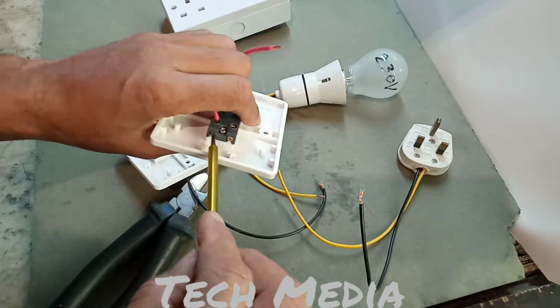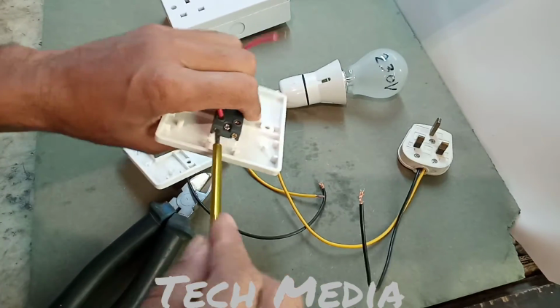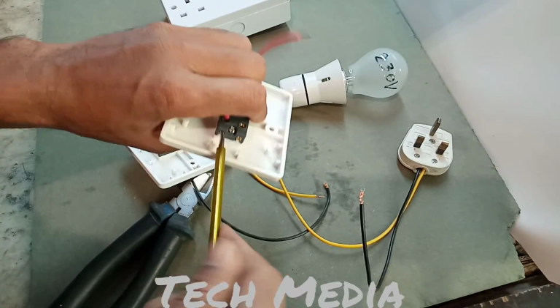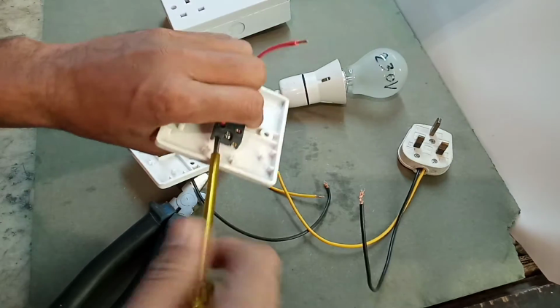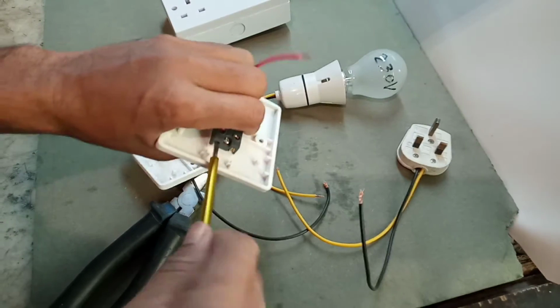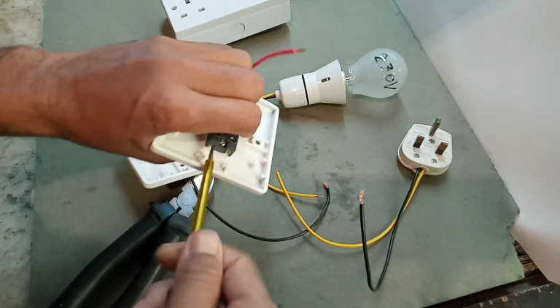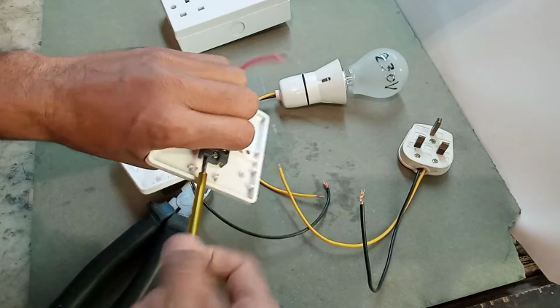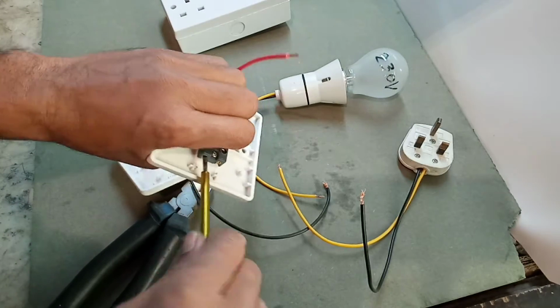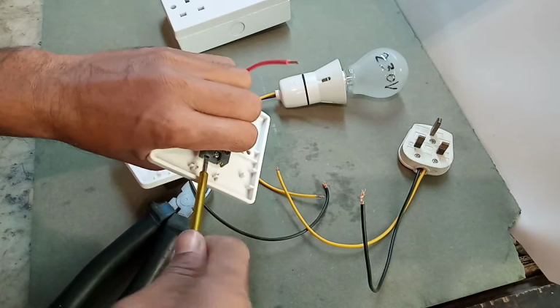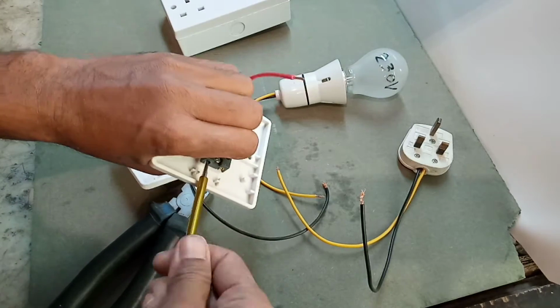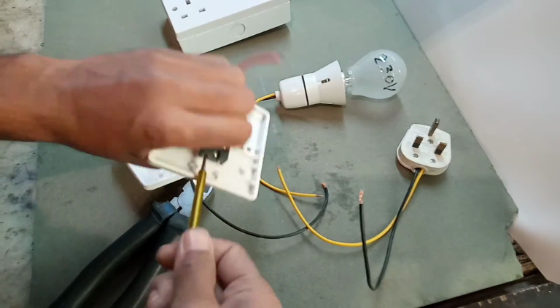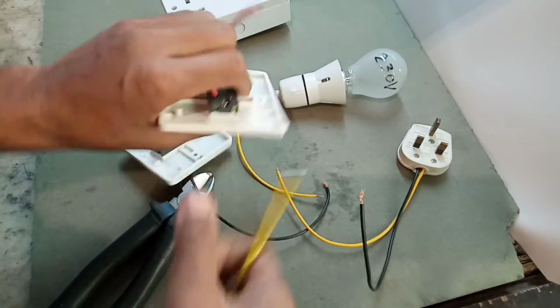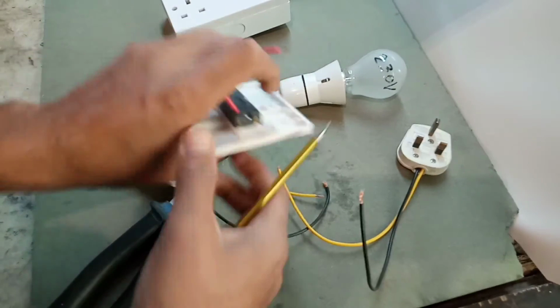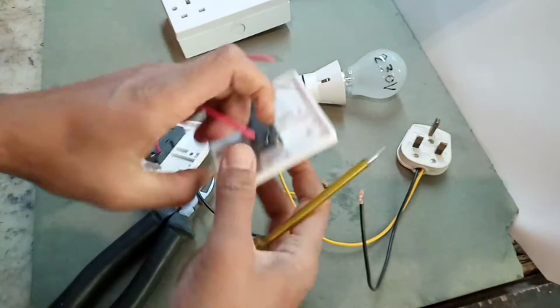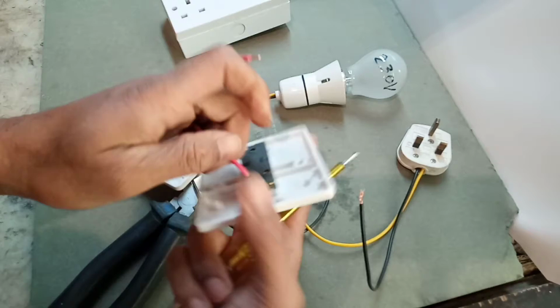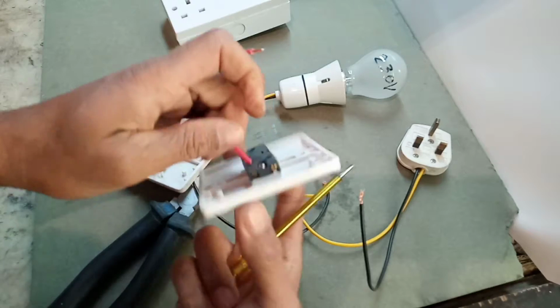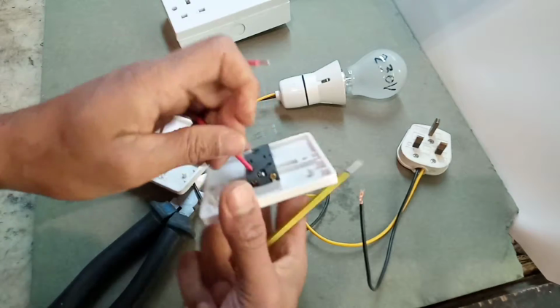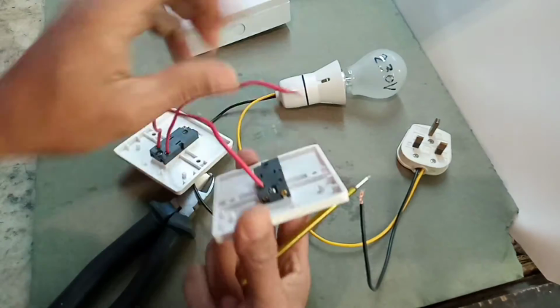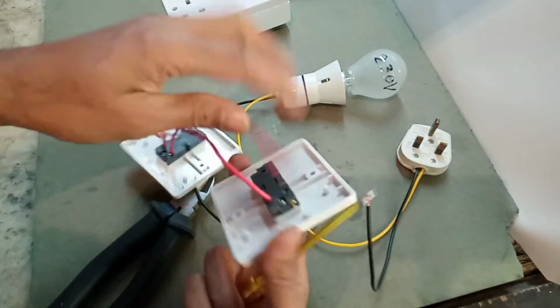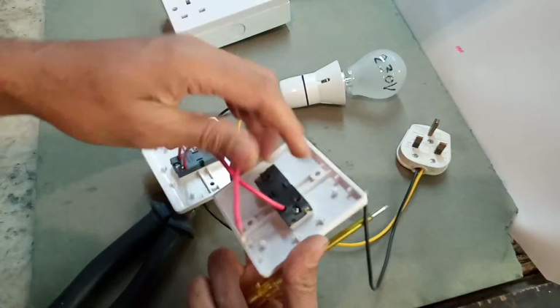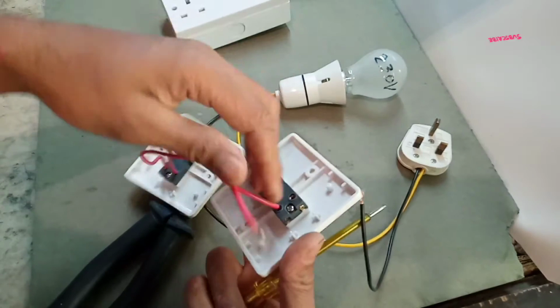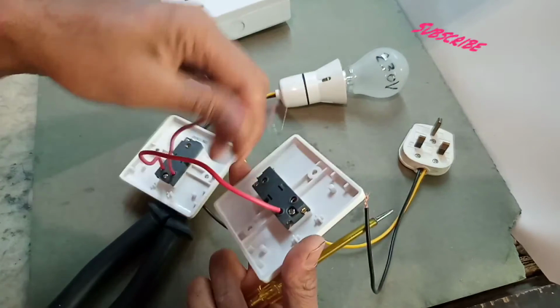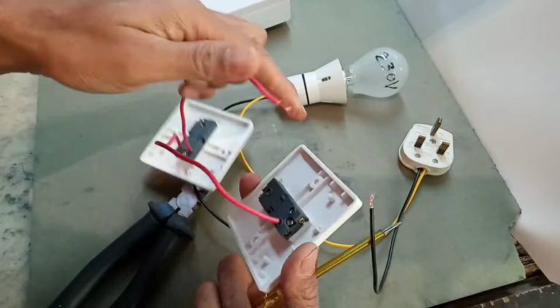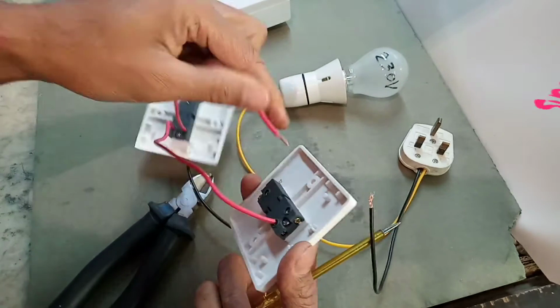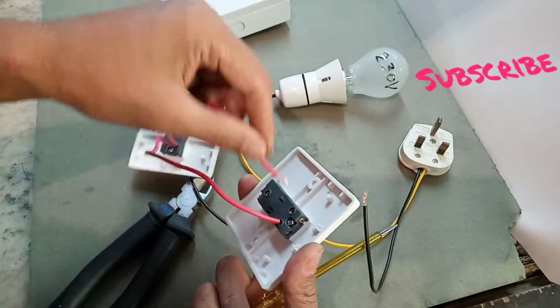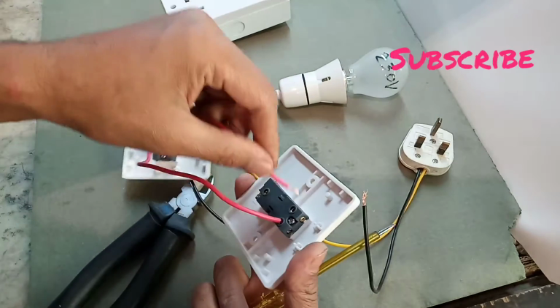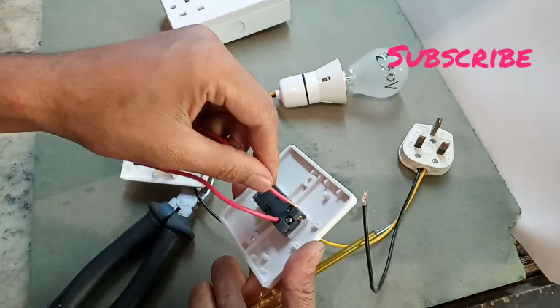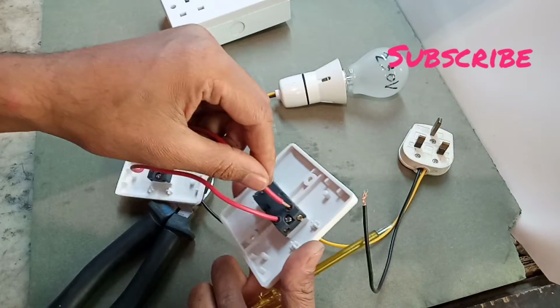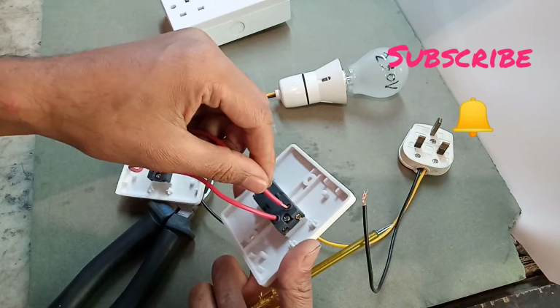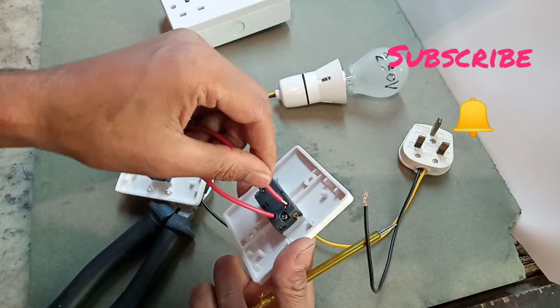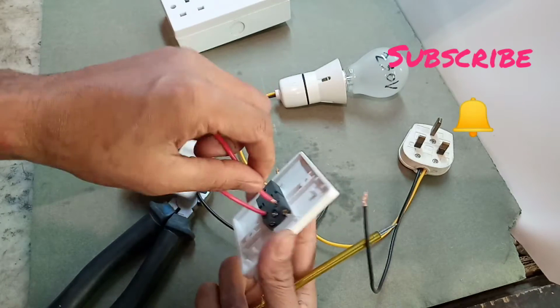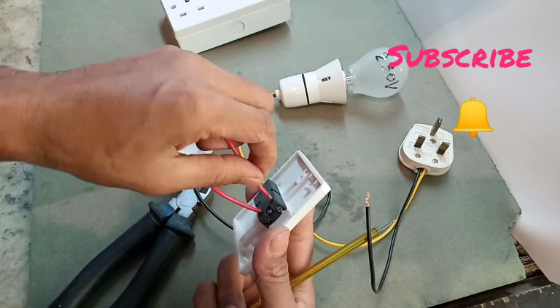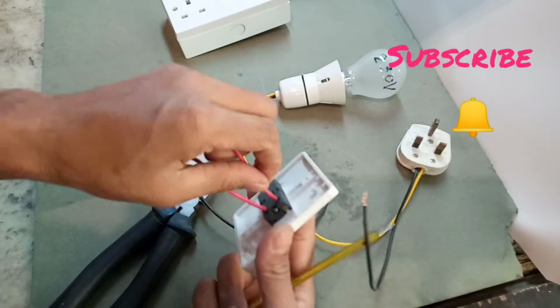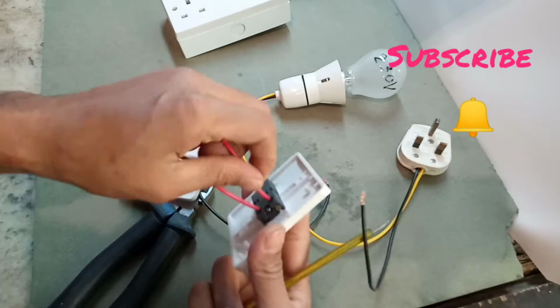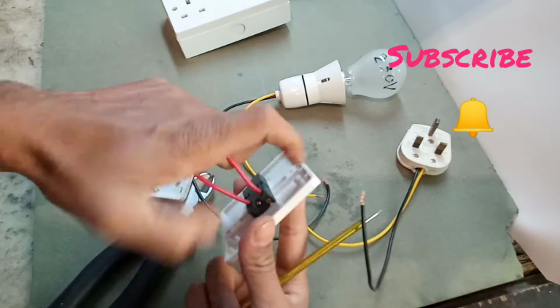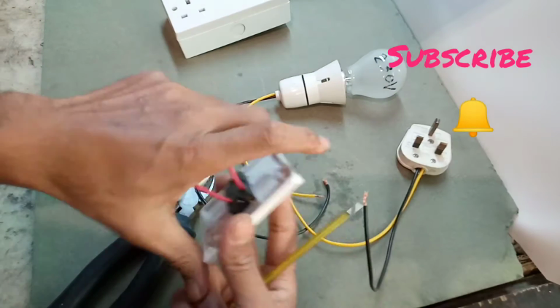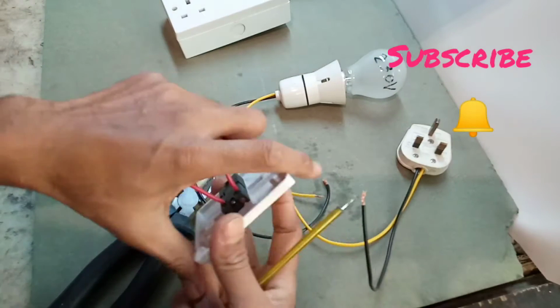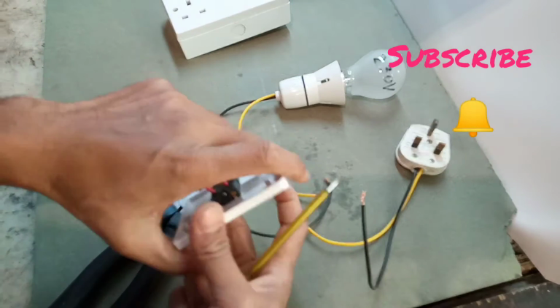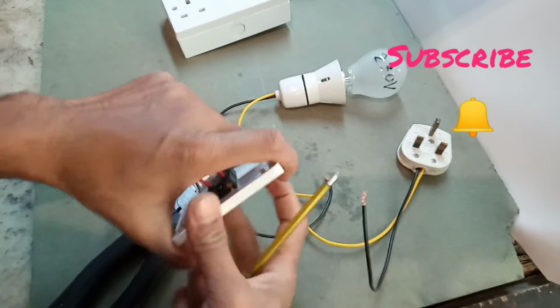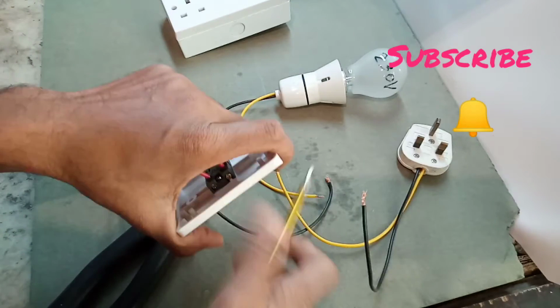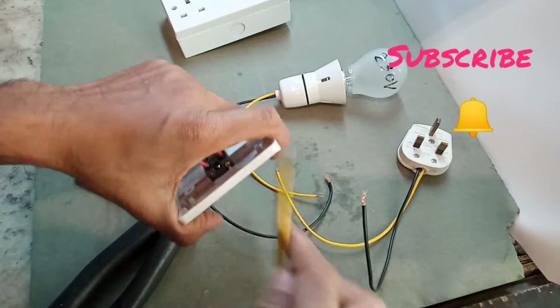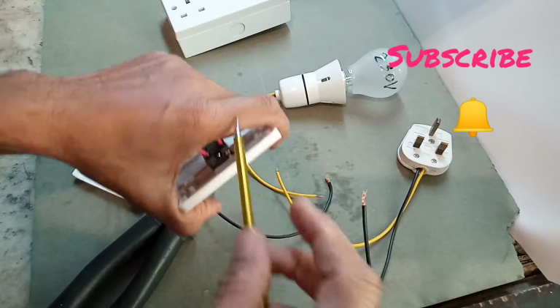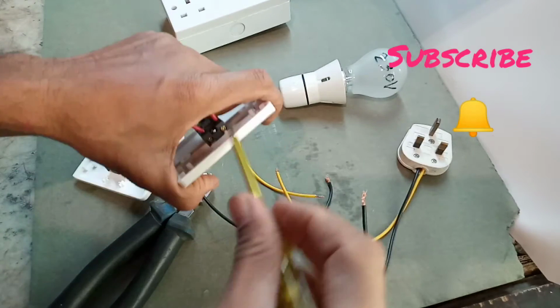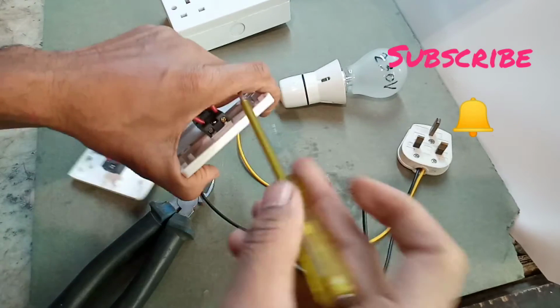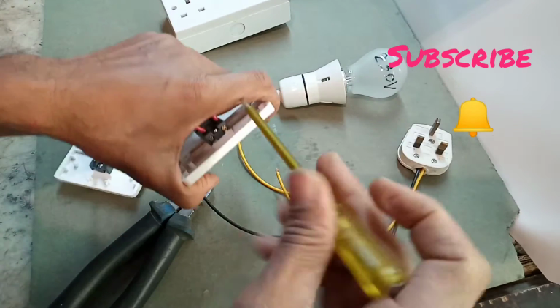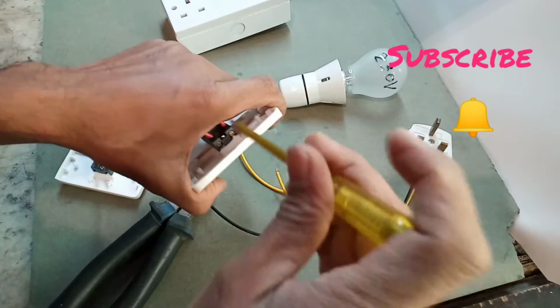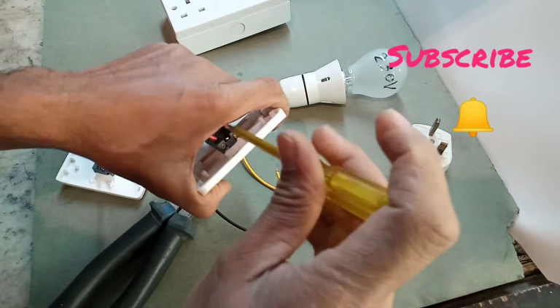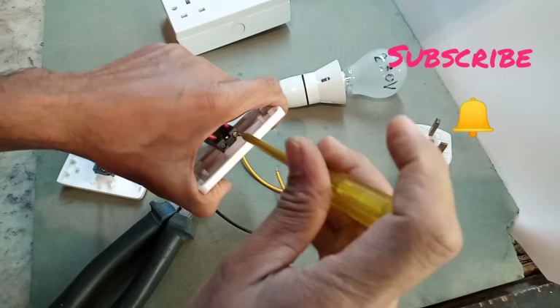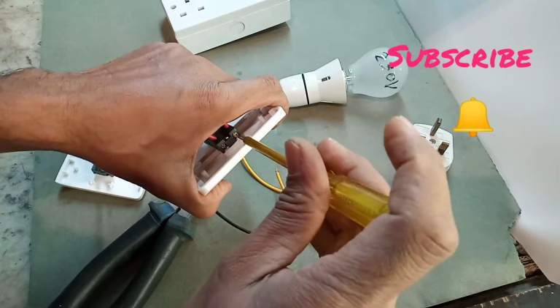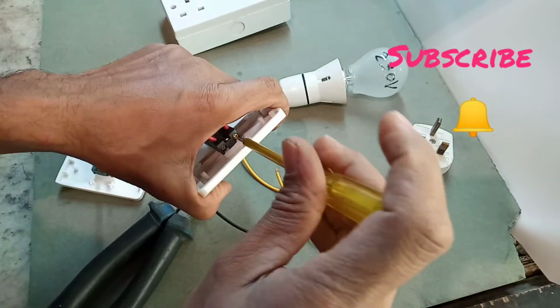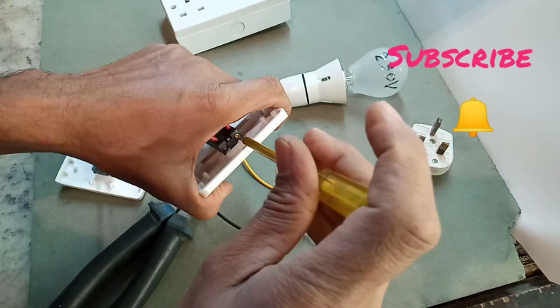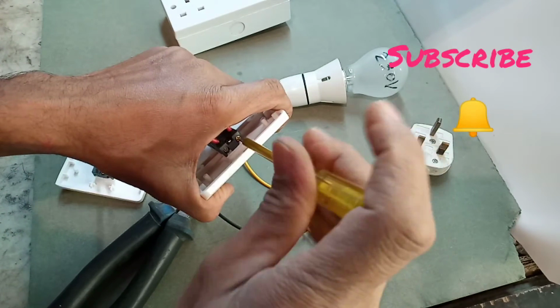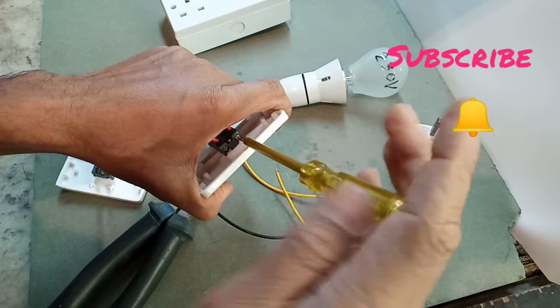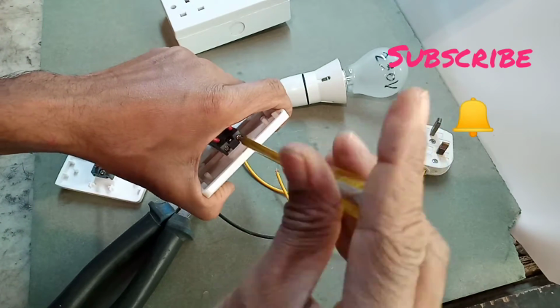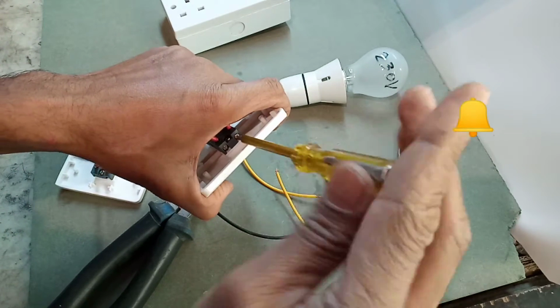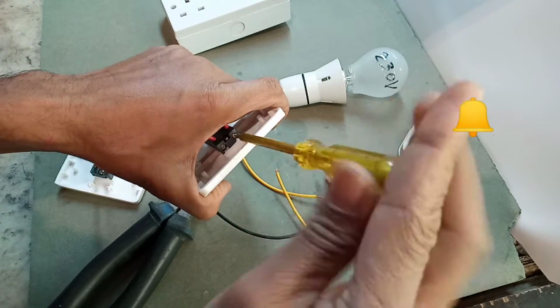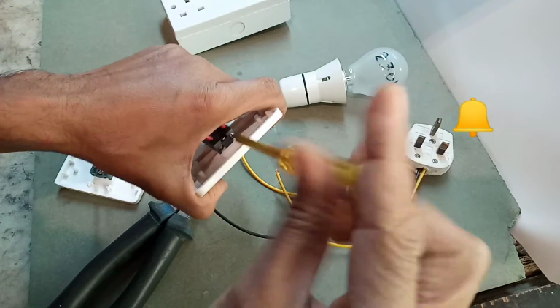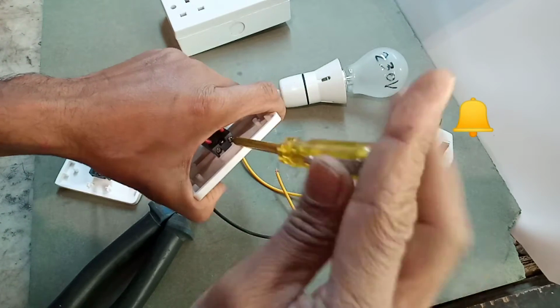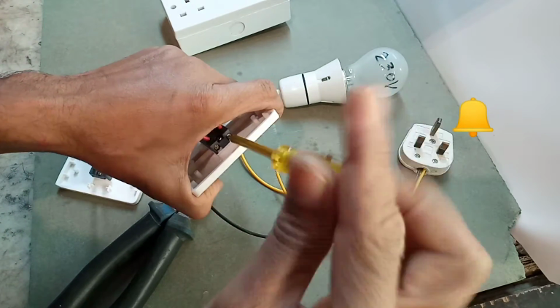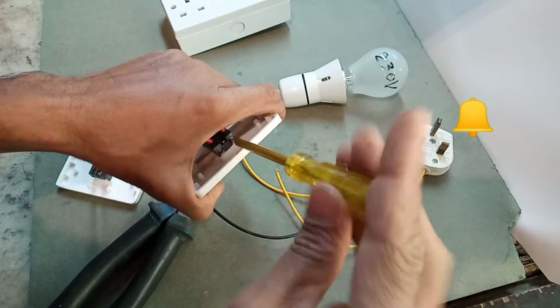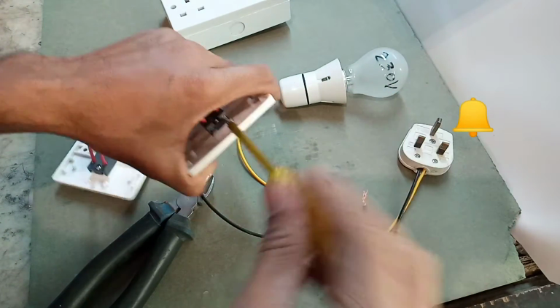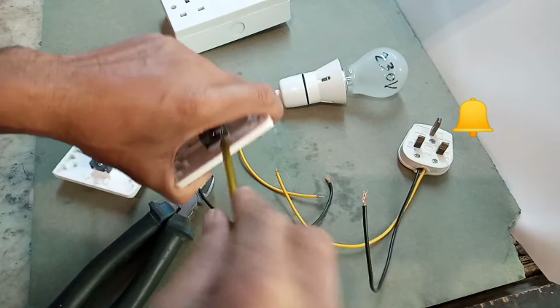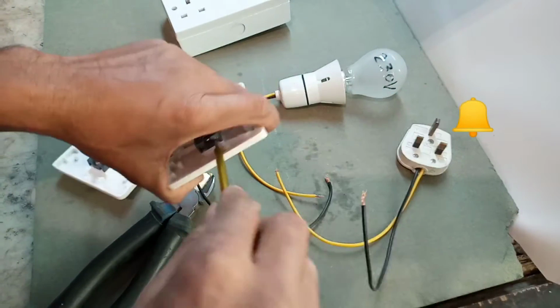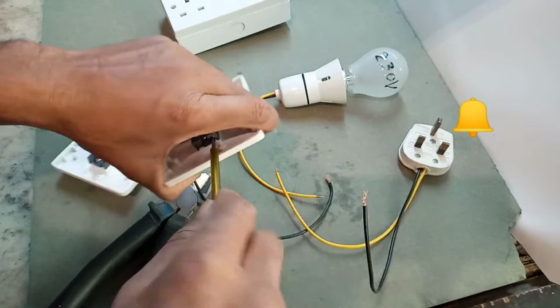Tighten the L1 wire, then tighten the L2 wire.